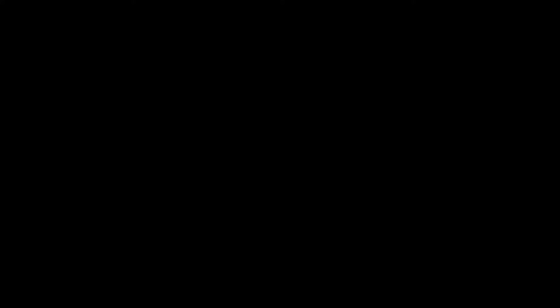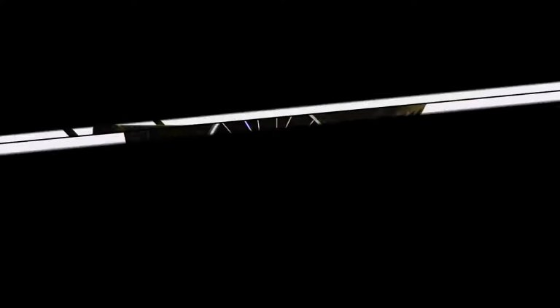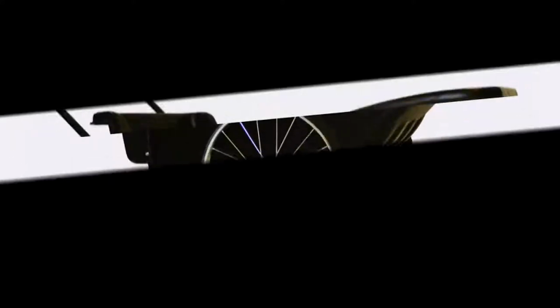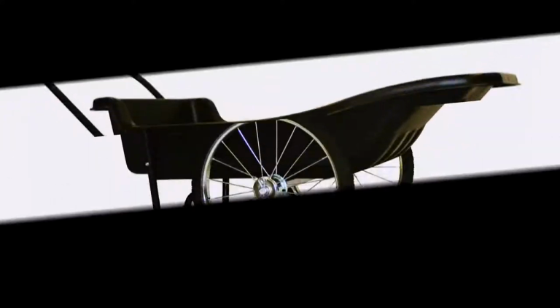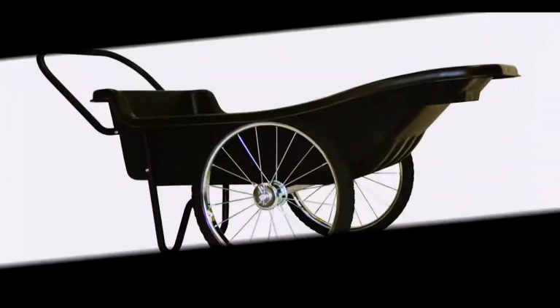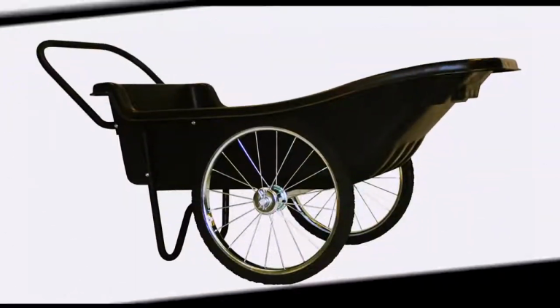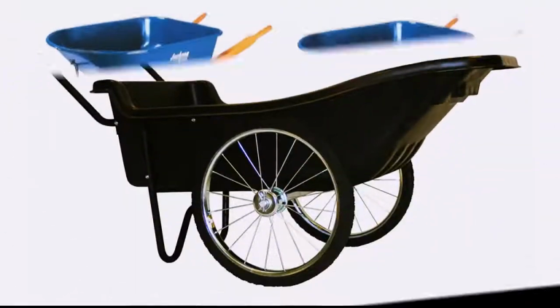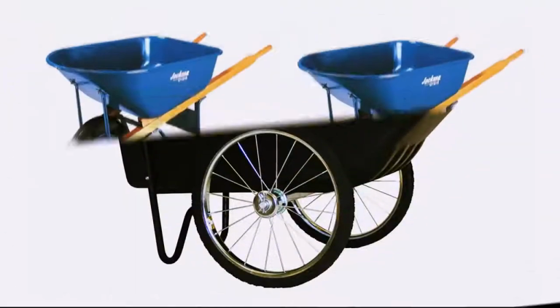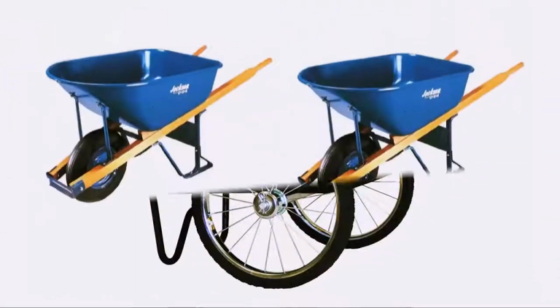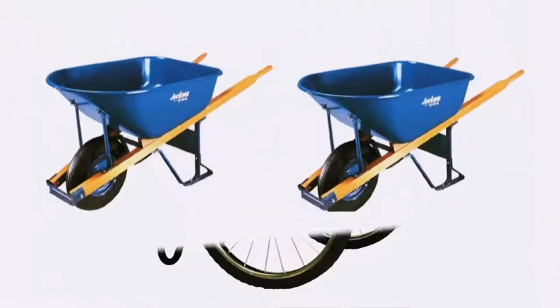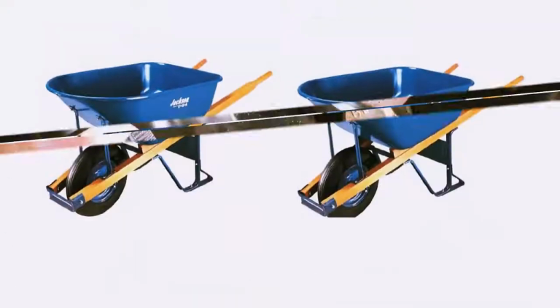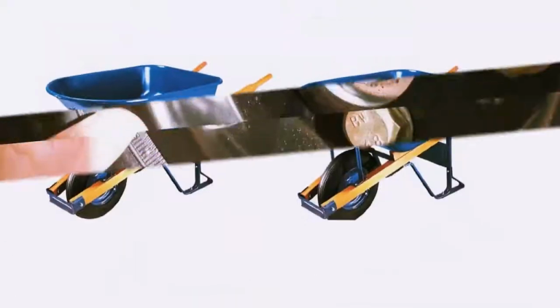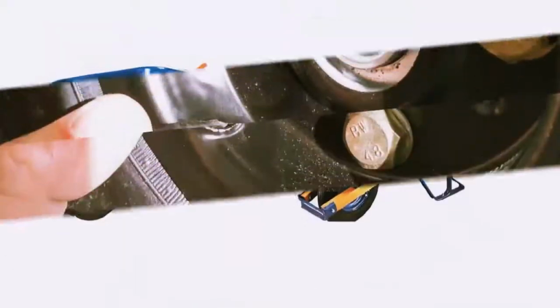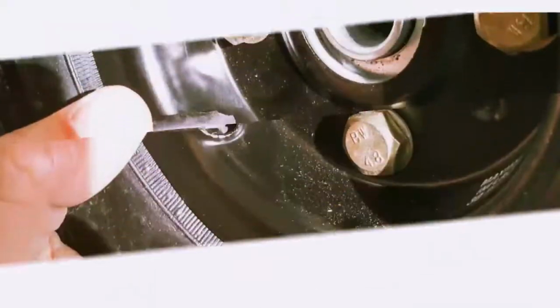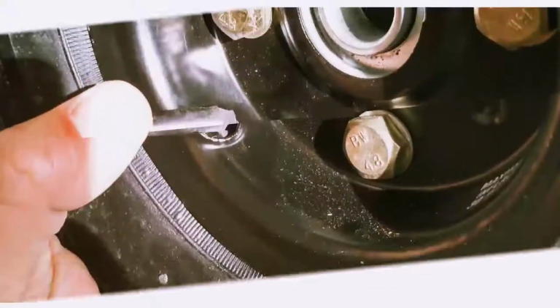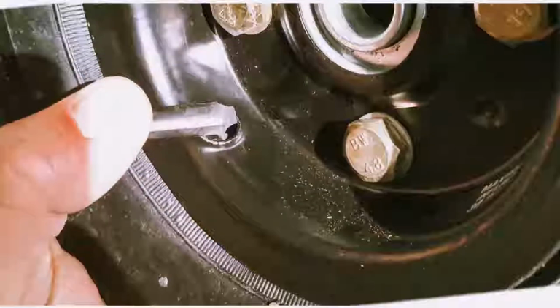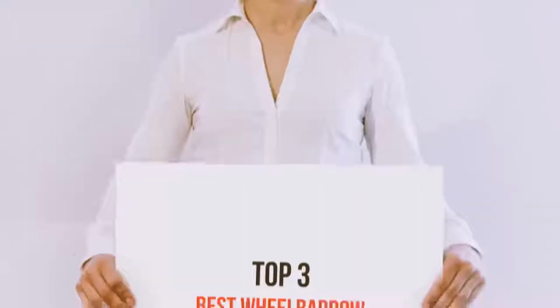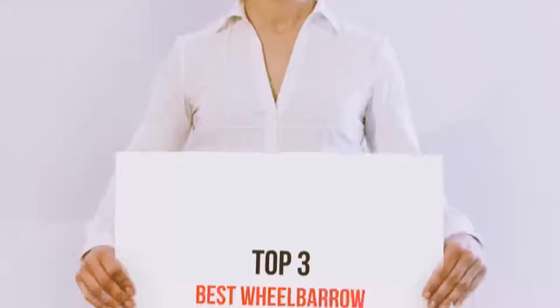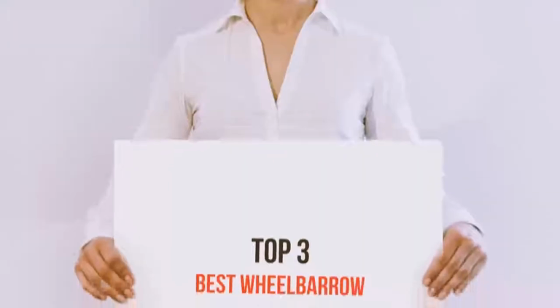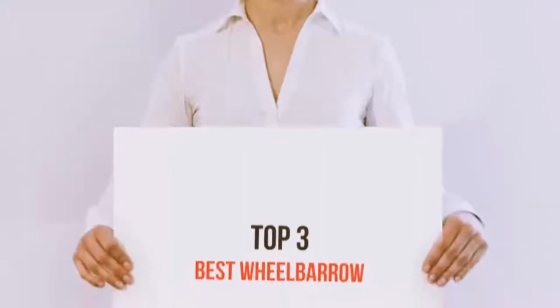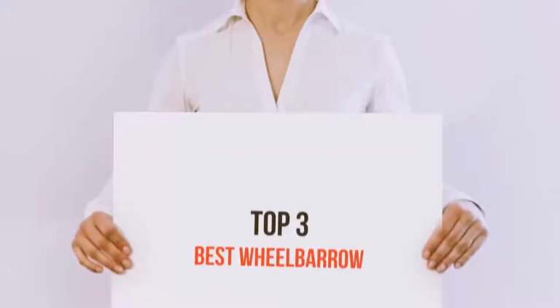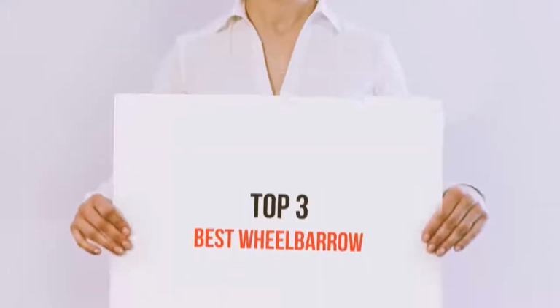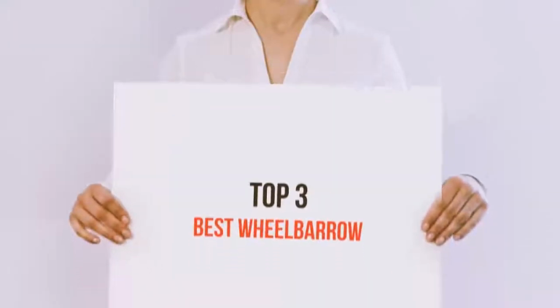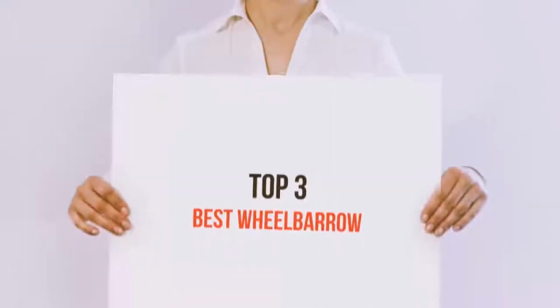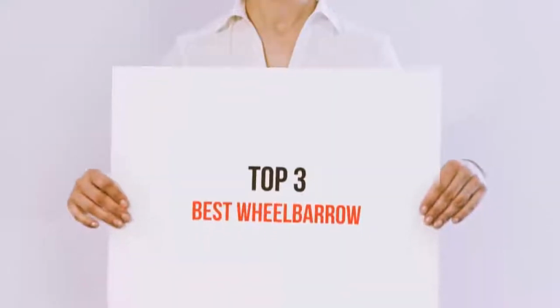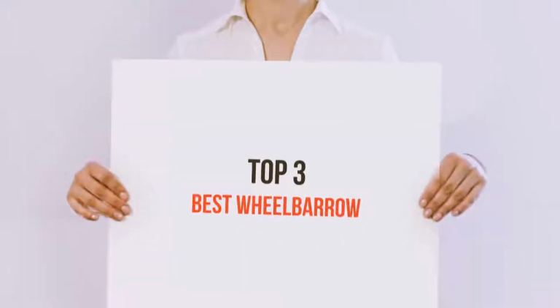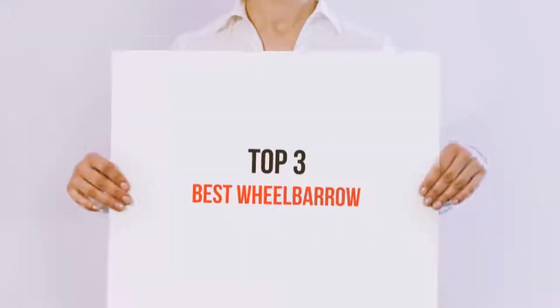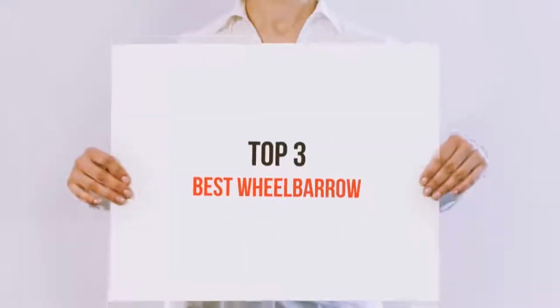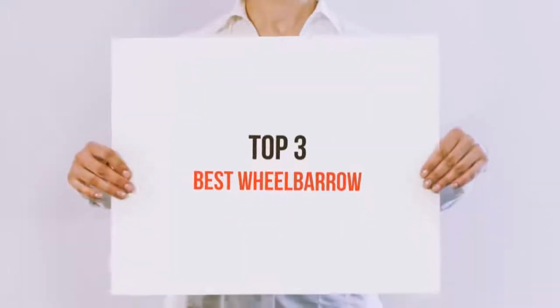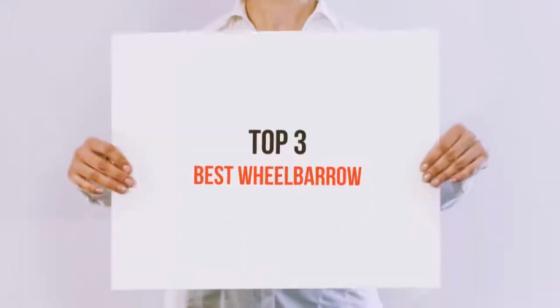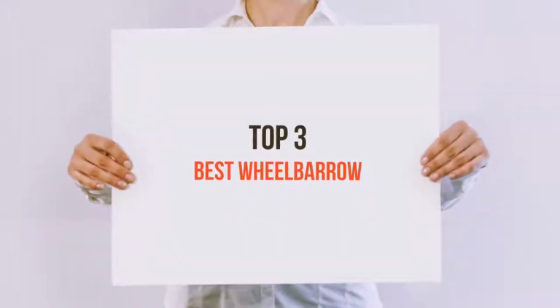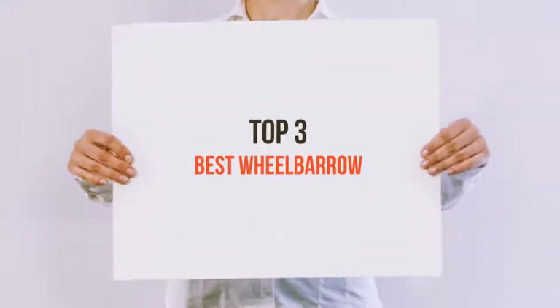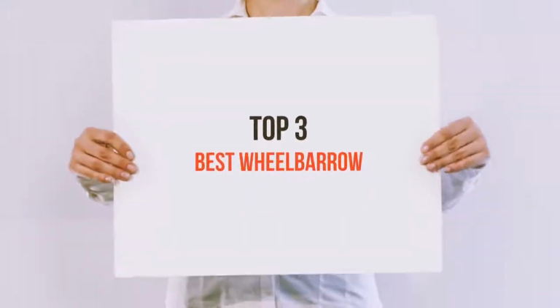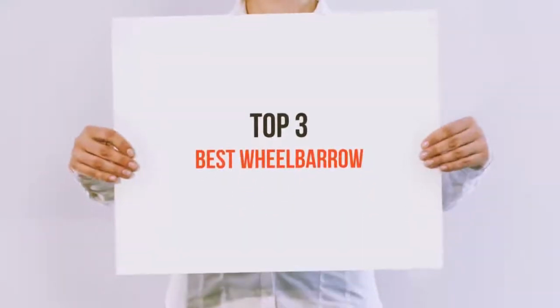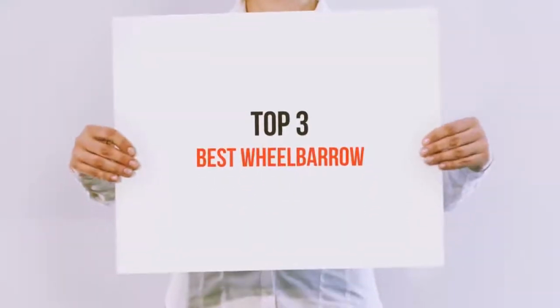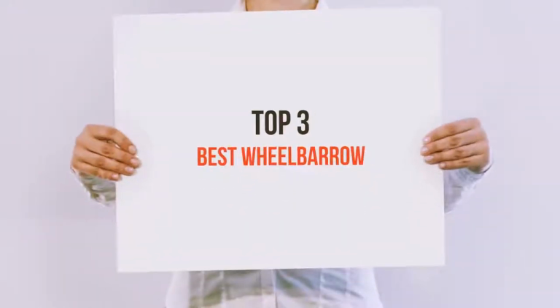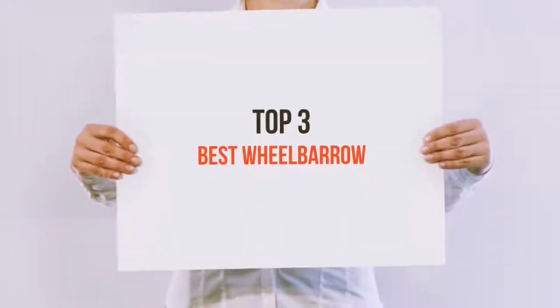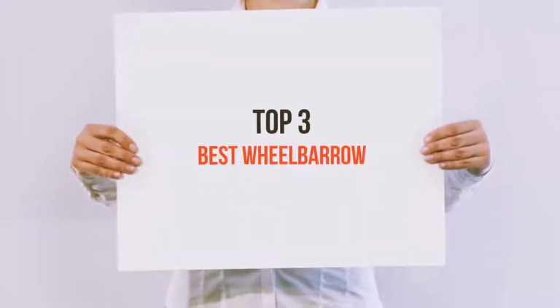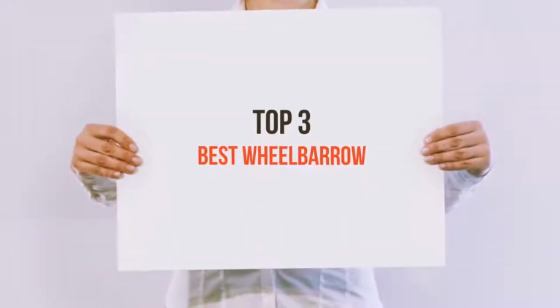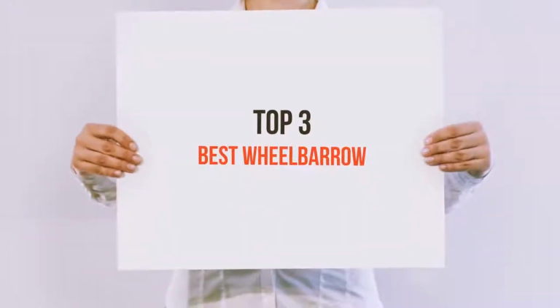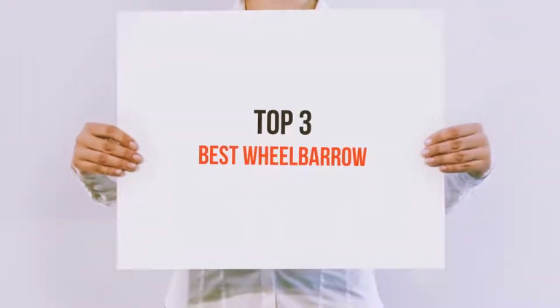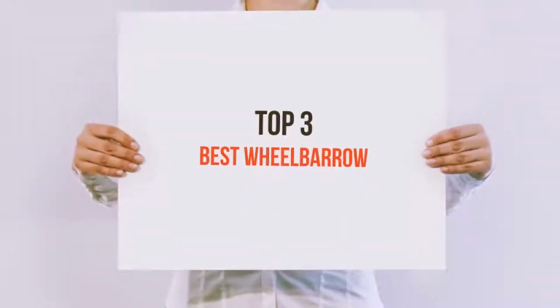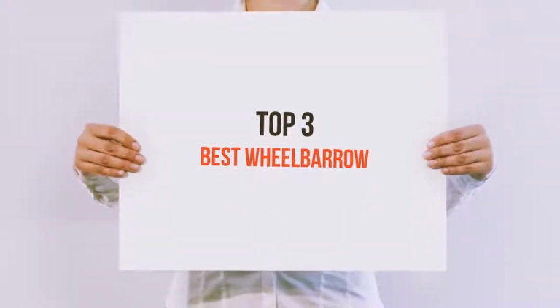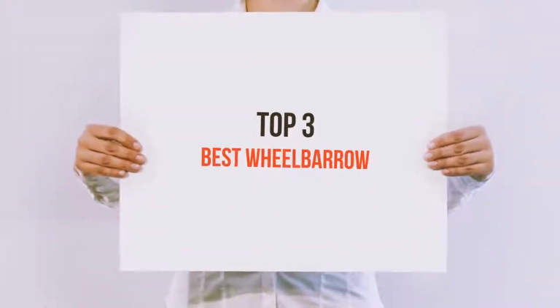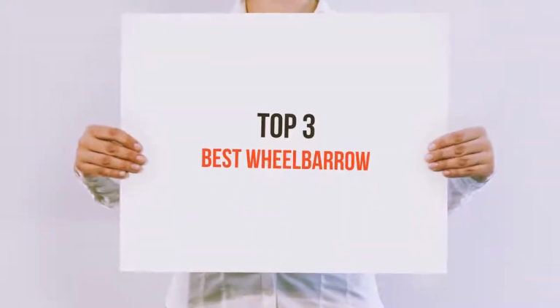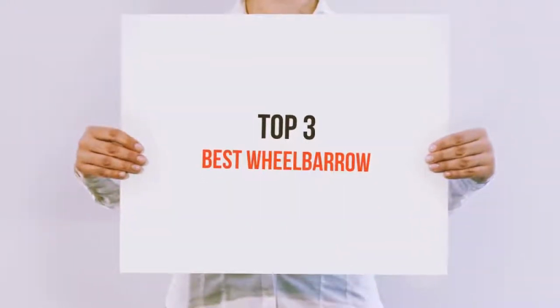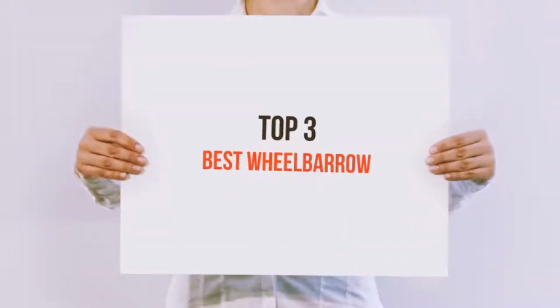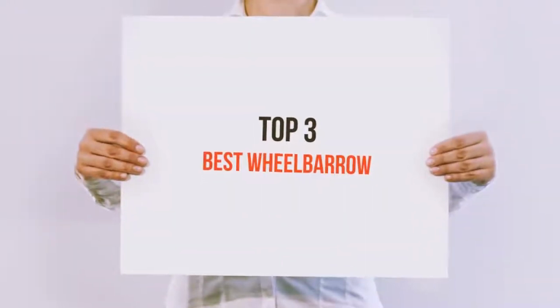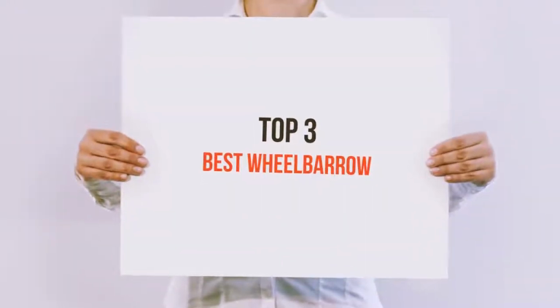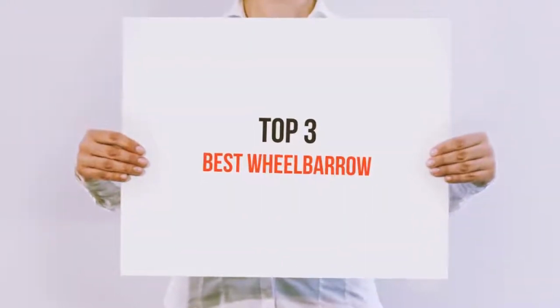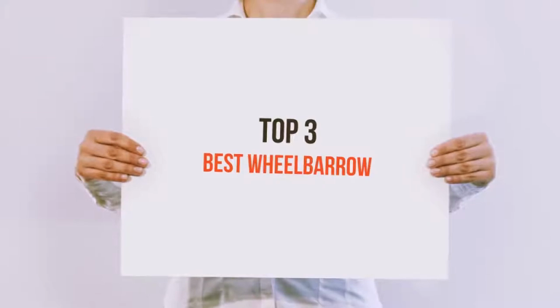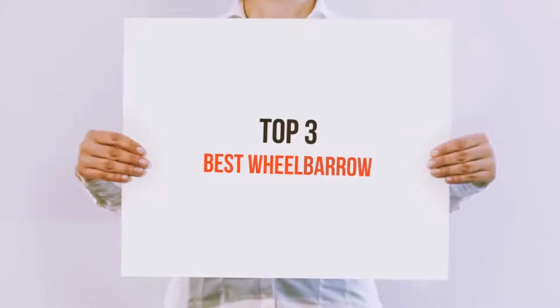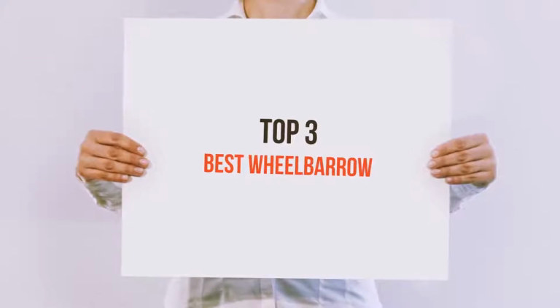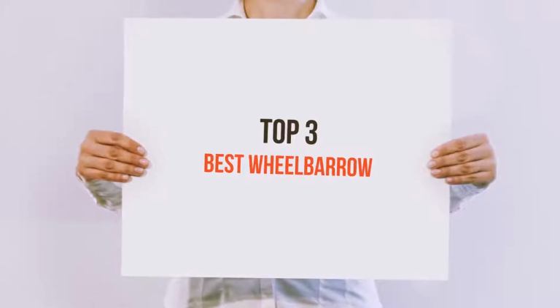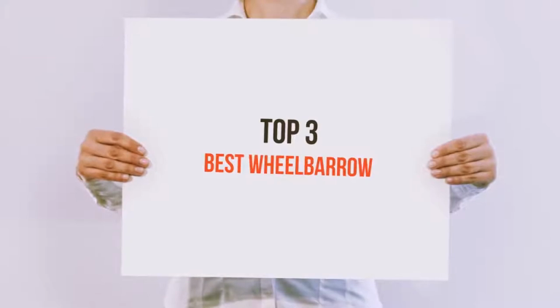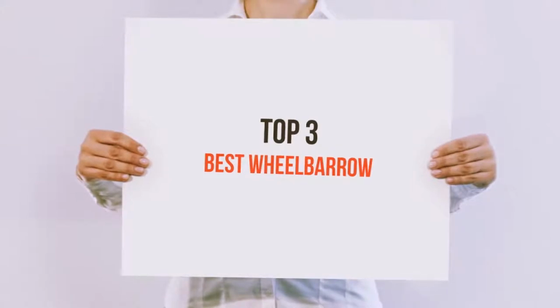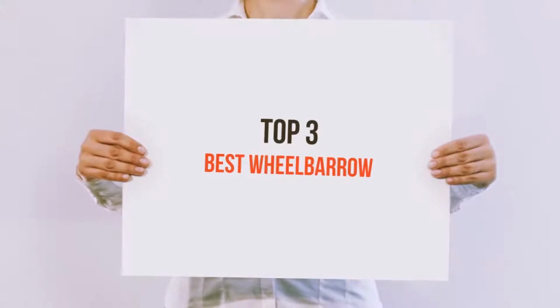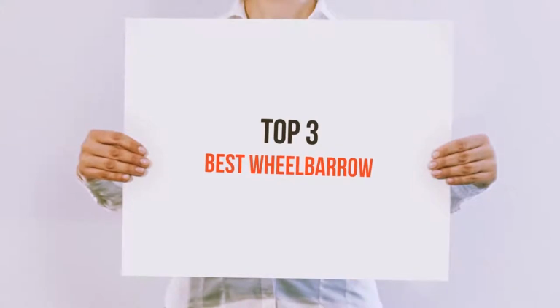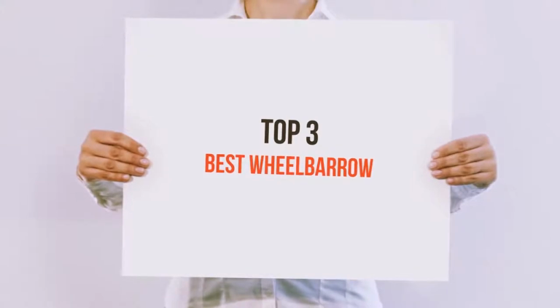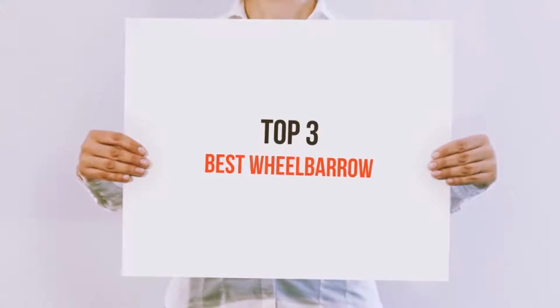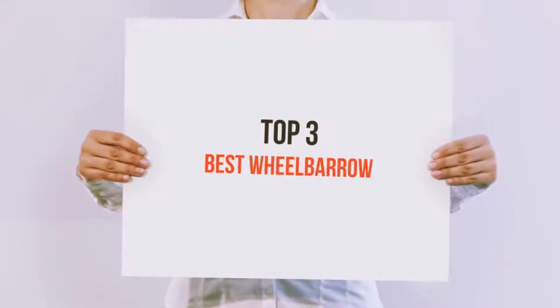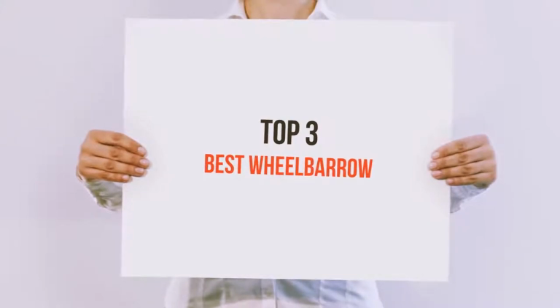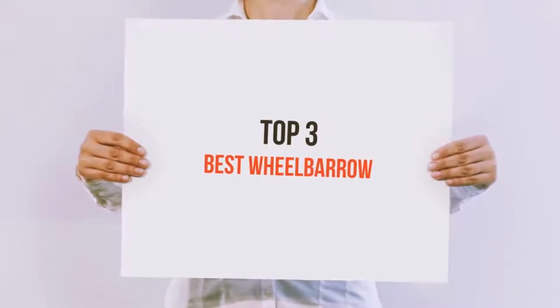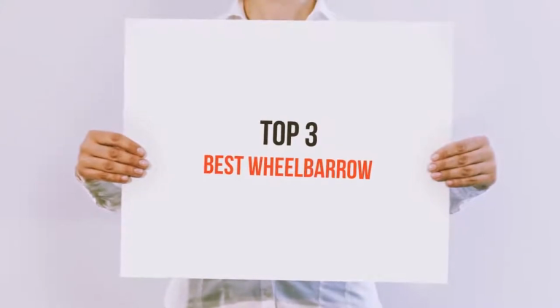Hello guys, welcome back to my channel. Today I'm gonna talk about the top 3 best wheelbarrows.